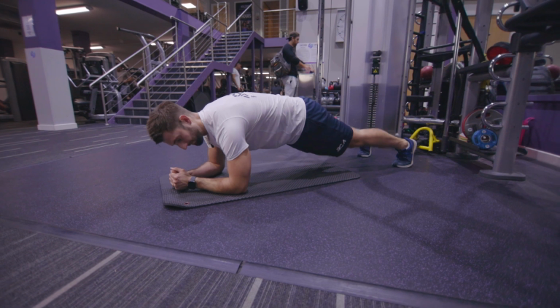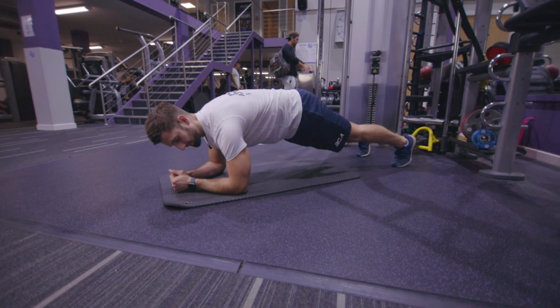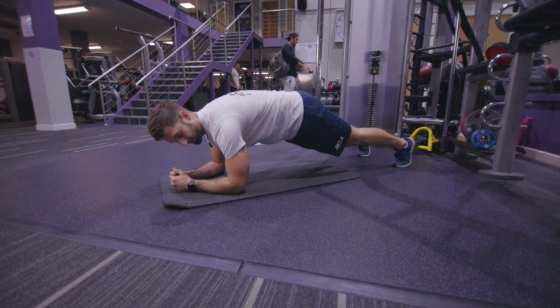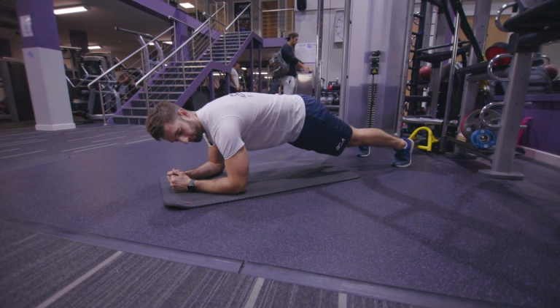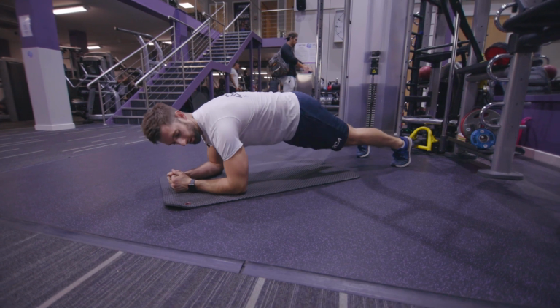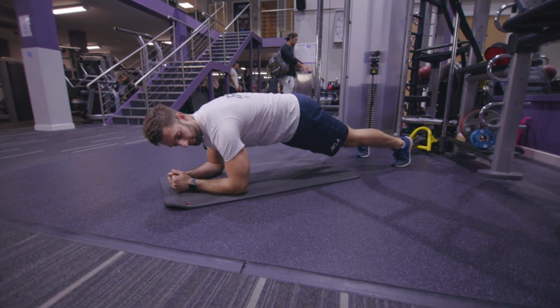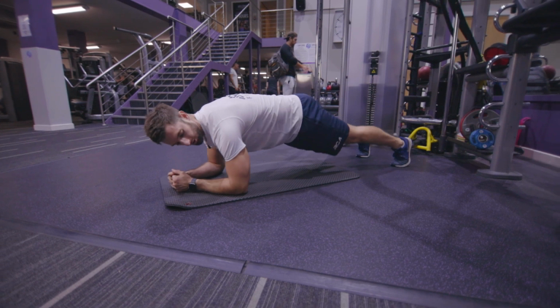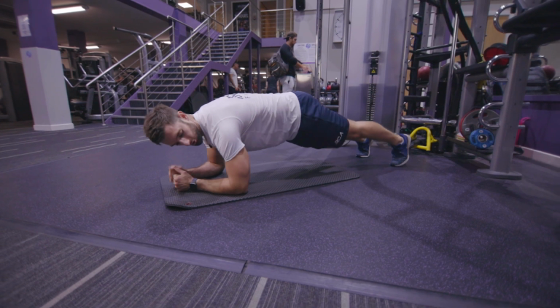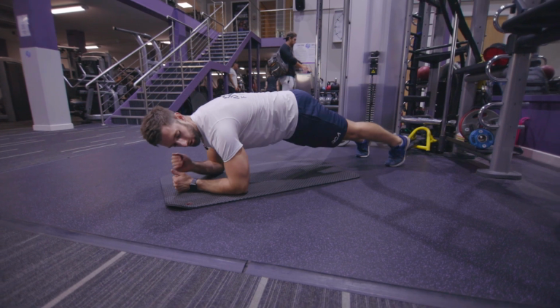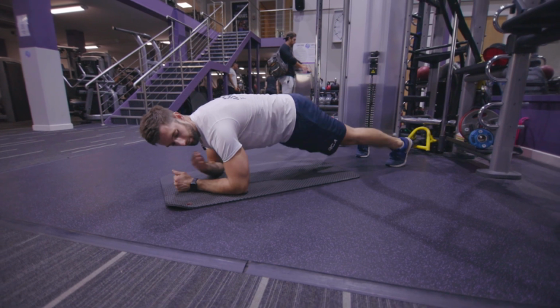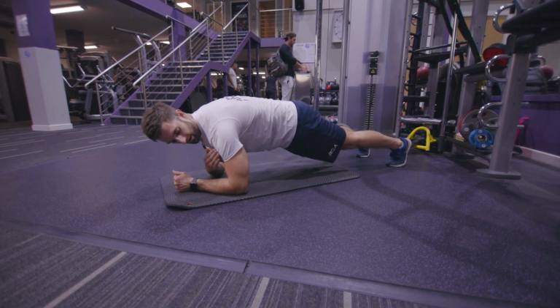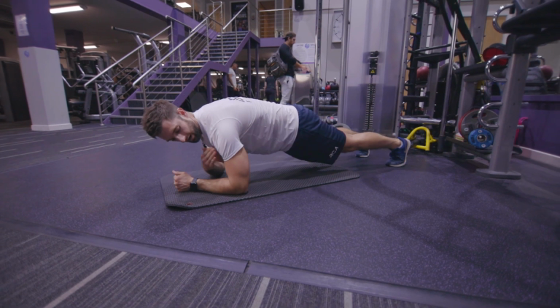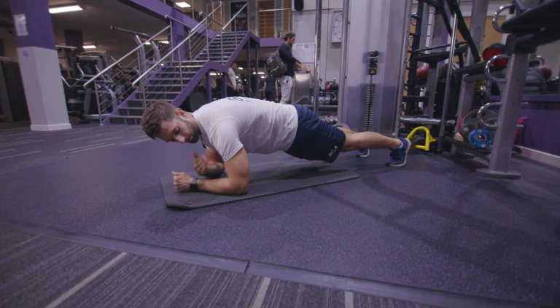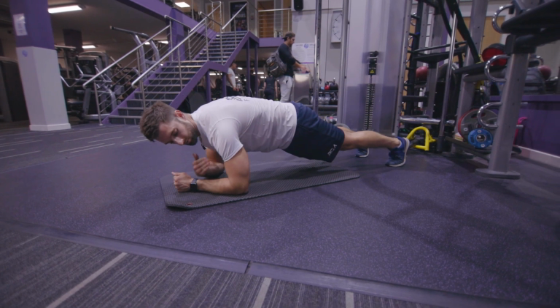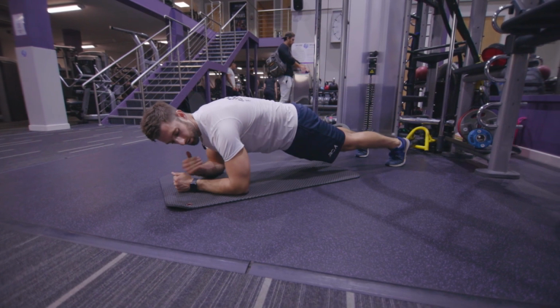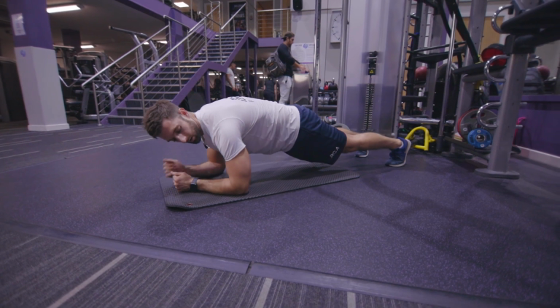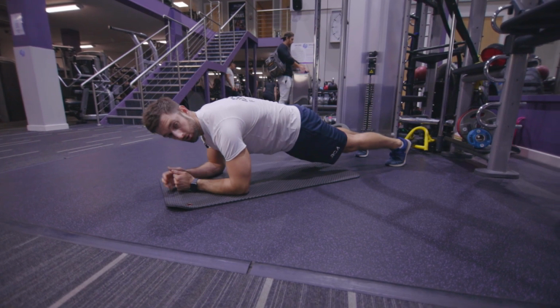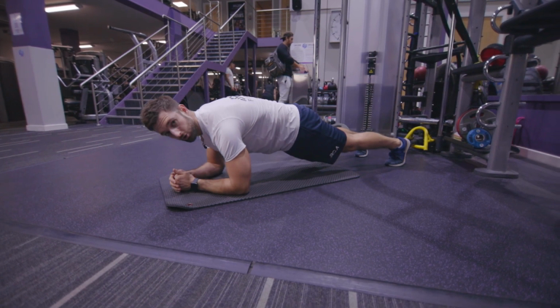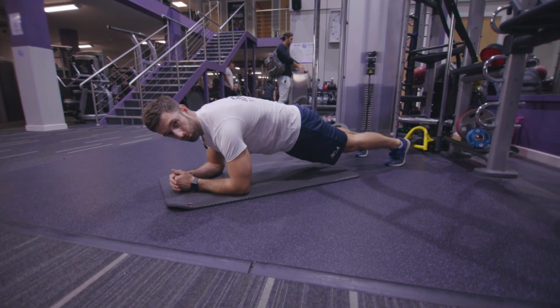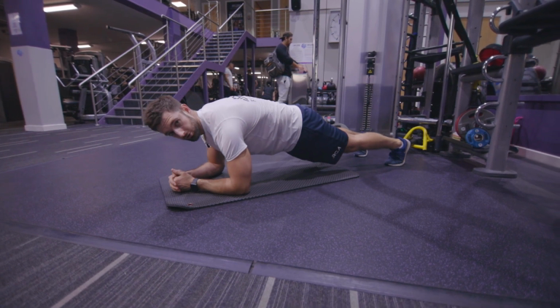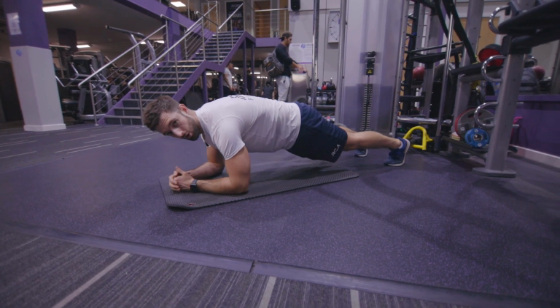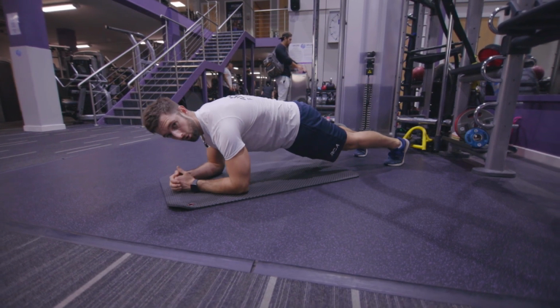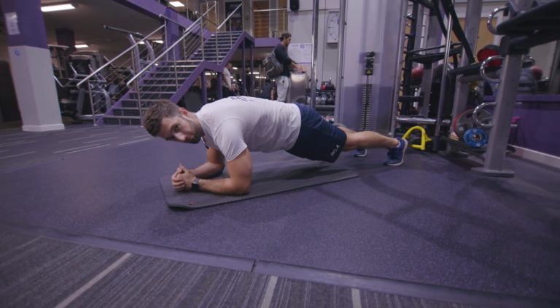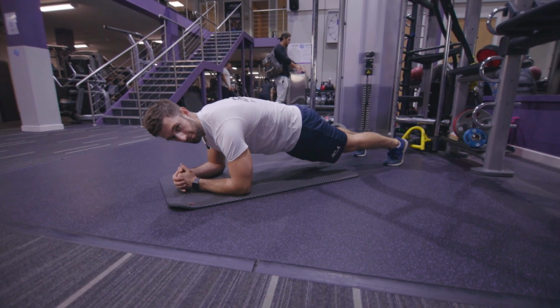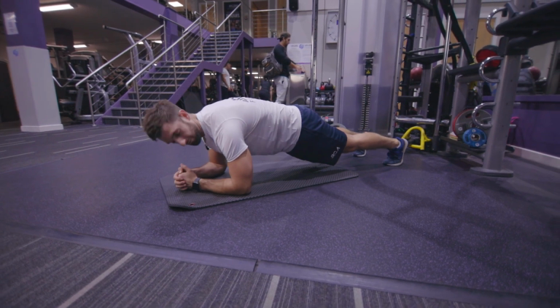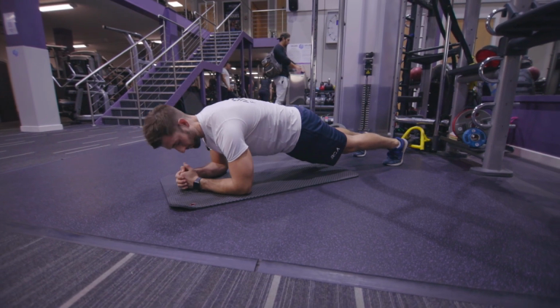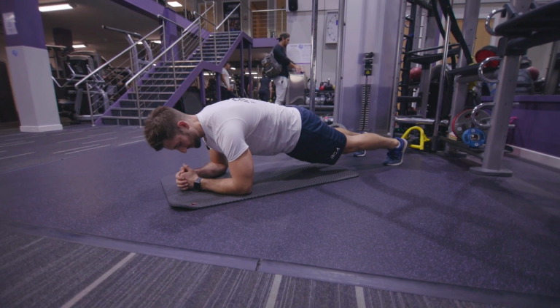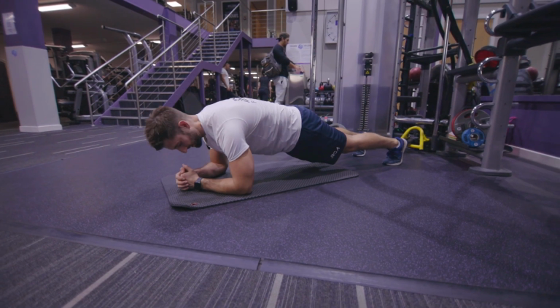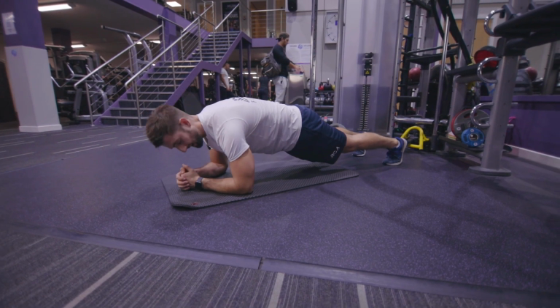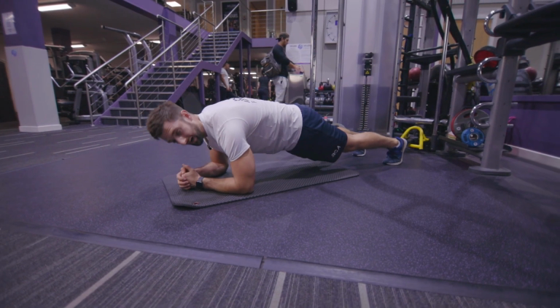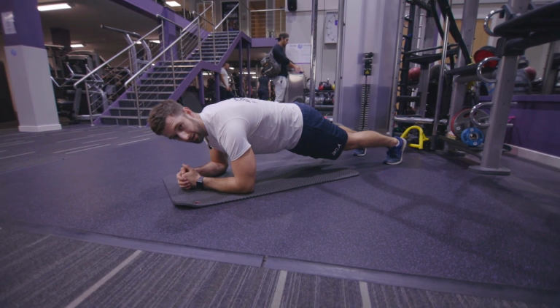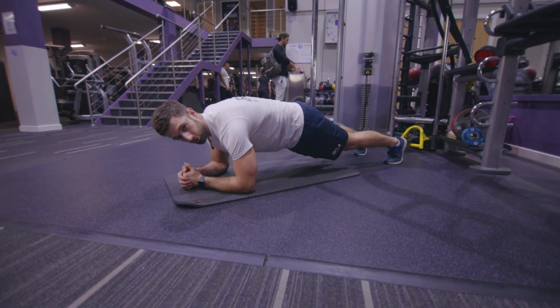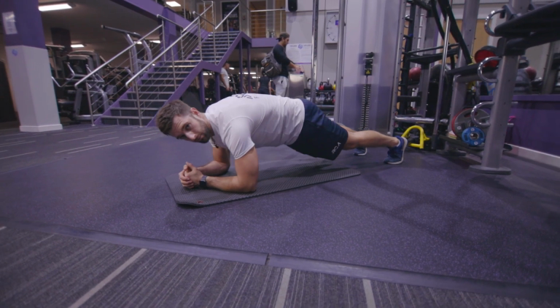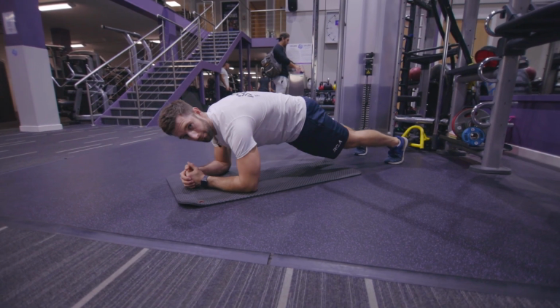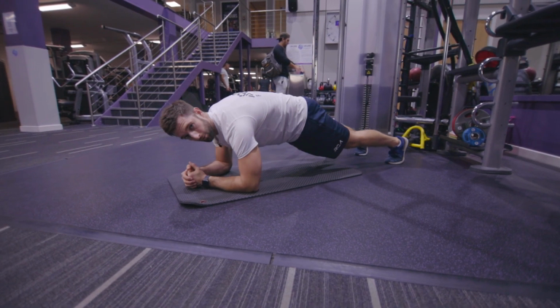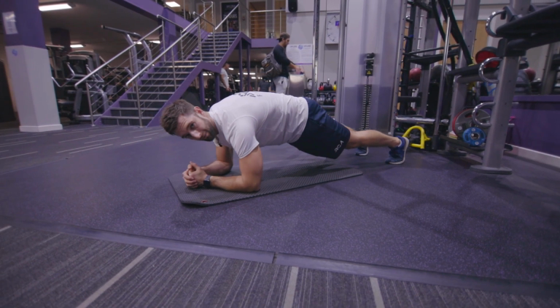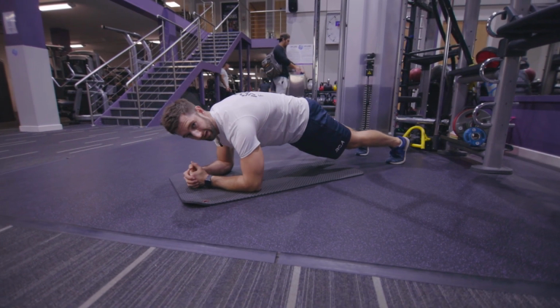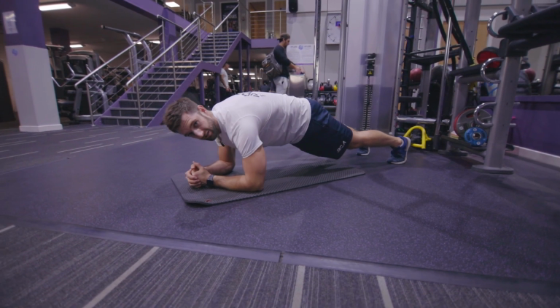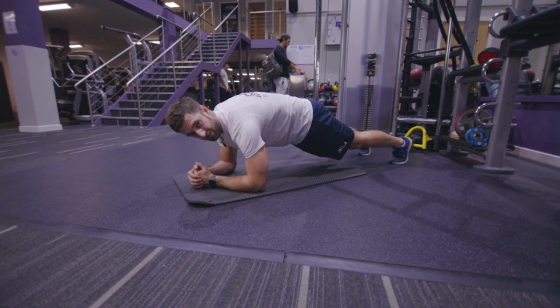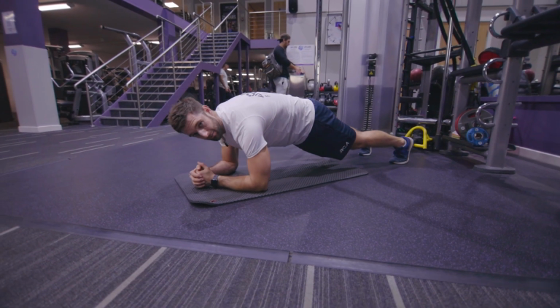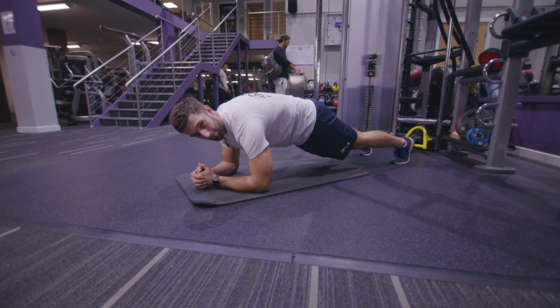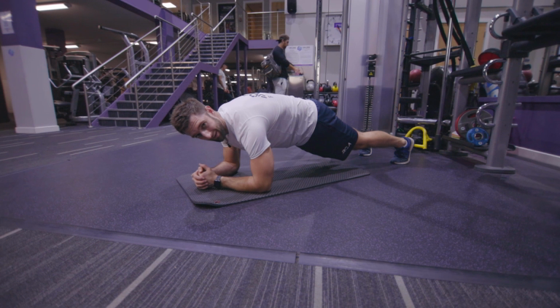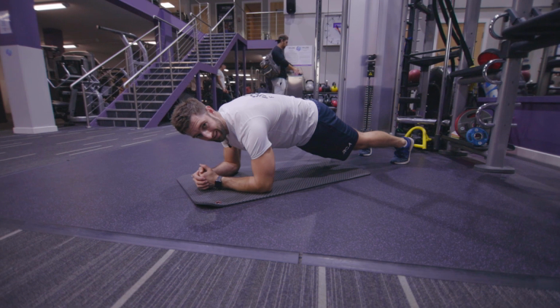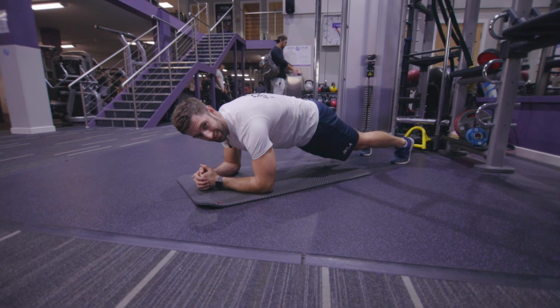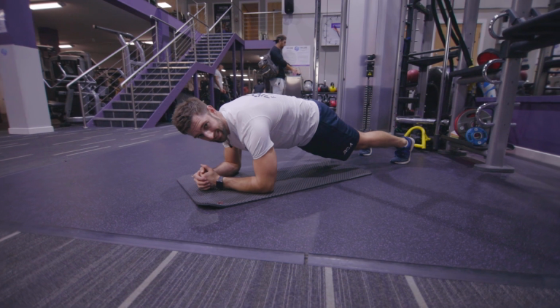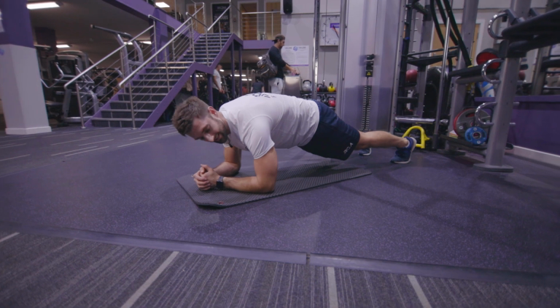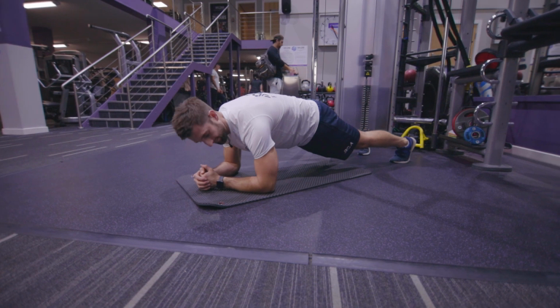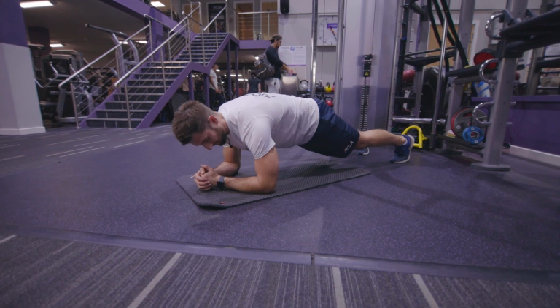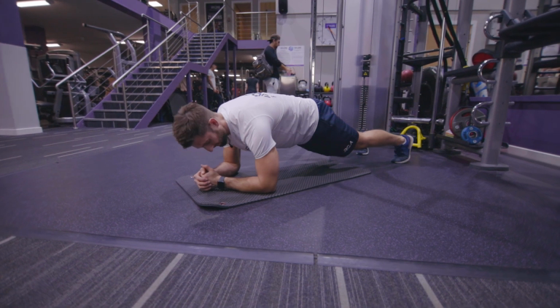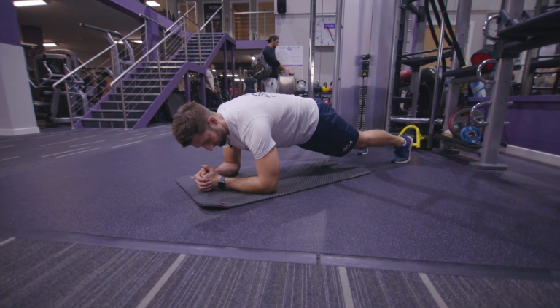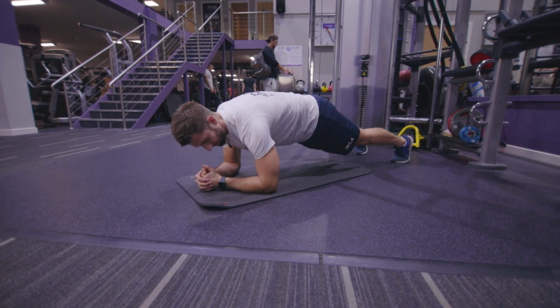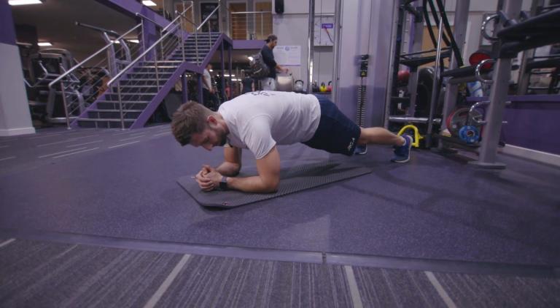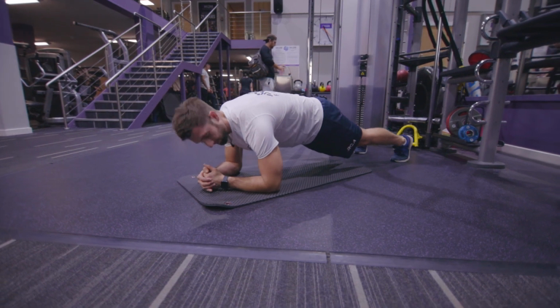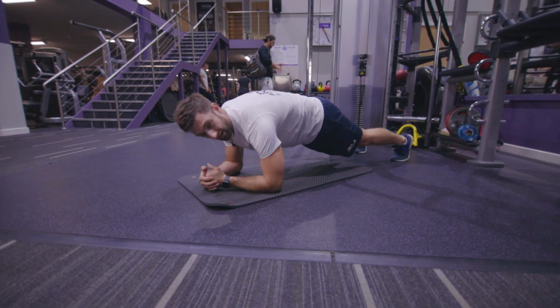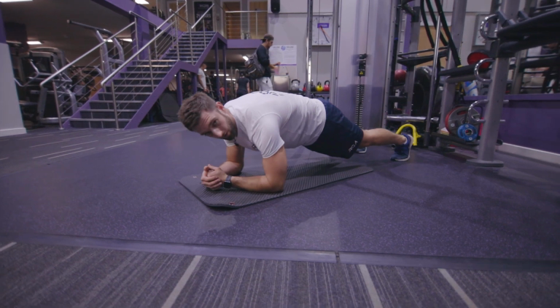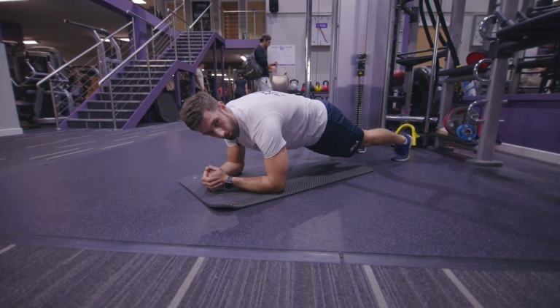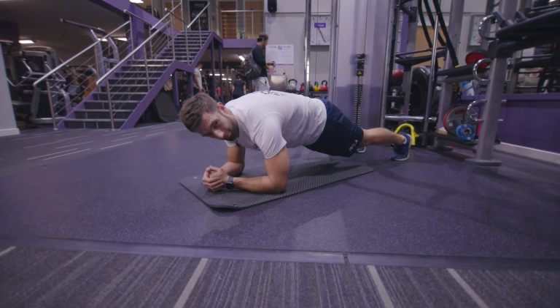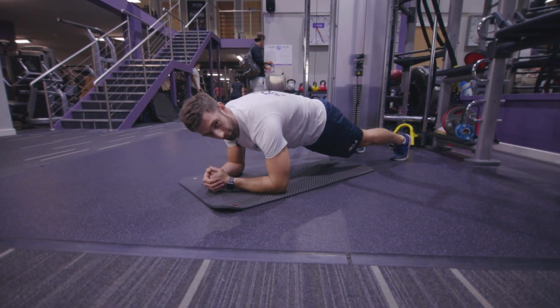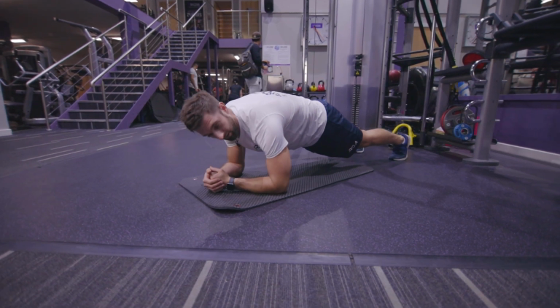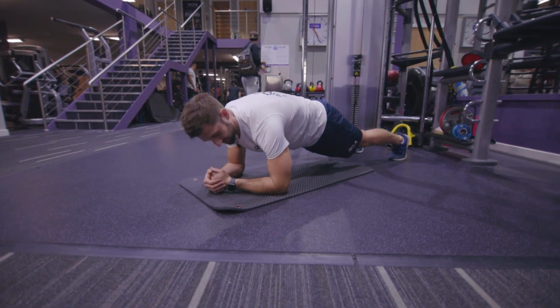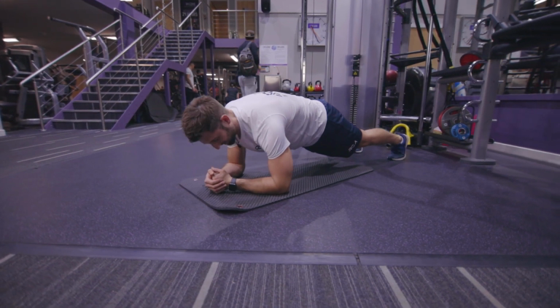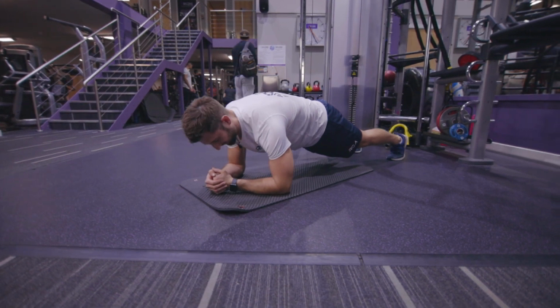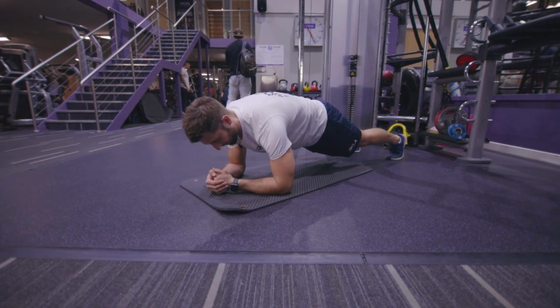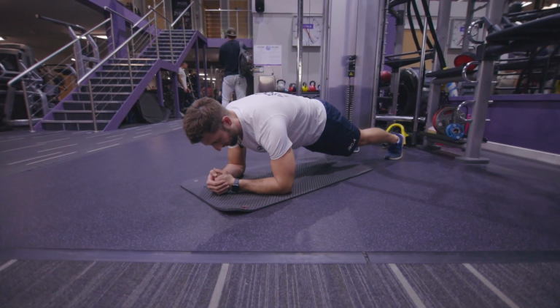First of all, I'm making sure that my arms and shoulders are over the front and I tucked my bum in so that my back is level, or parallel to the floor.